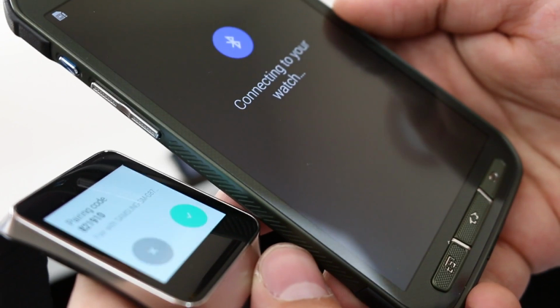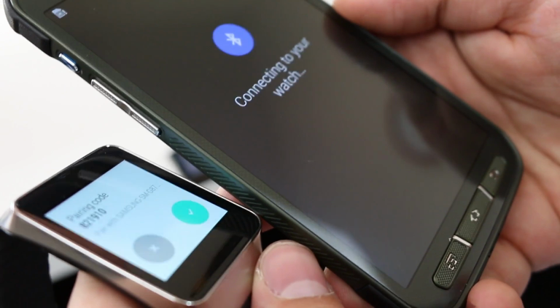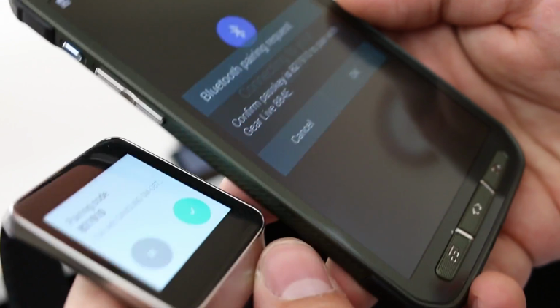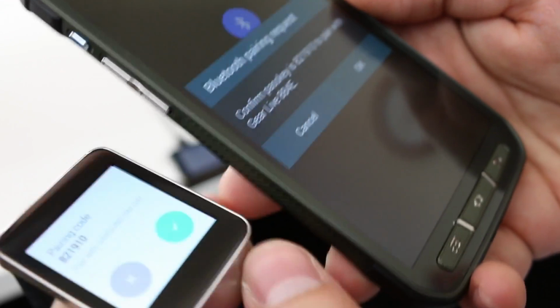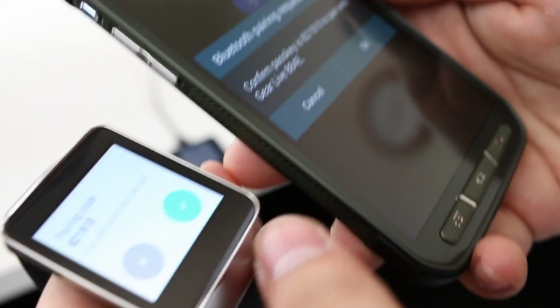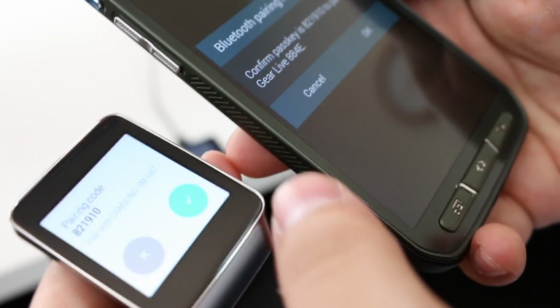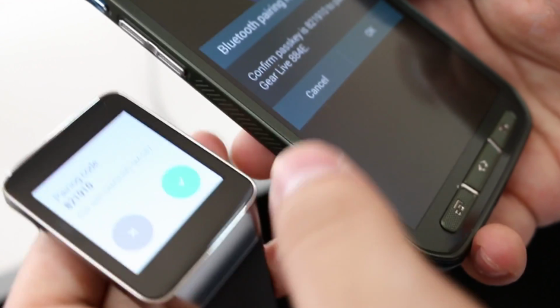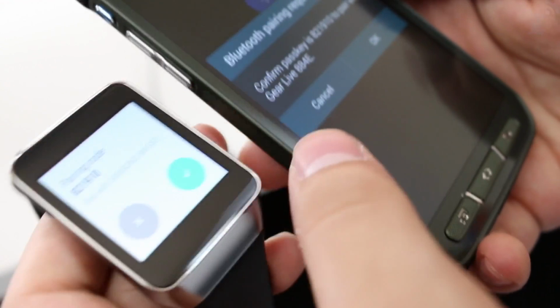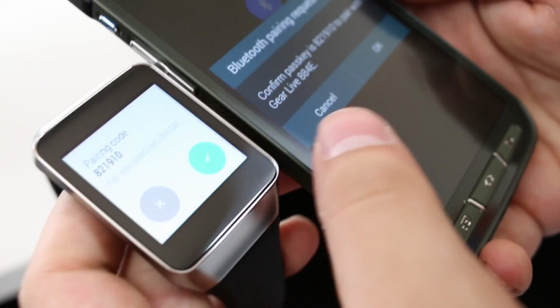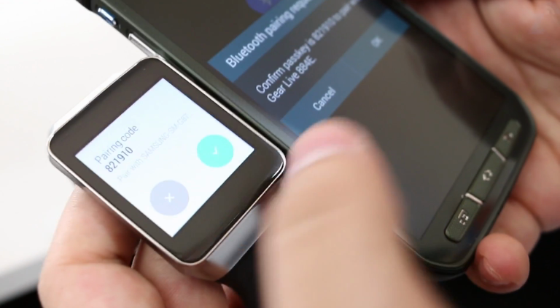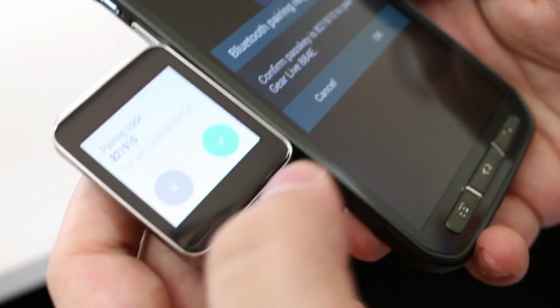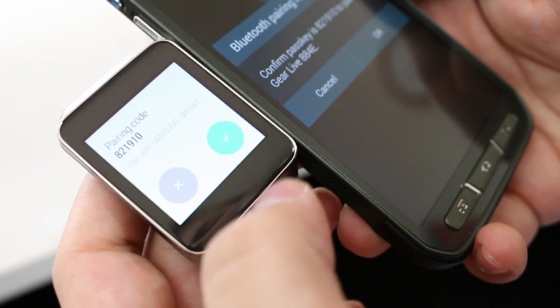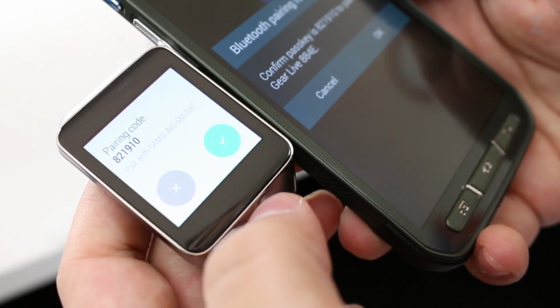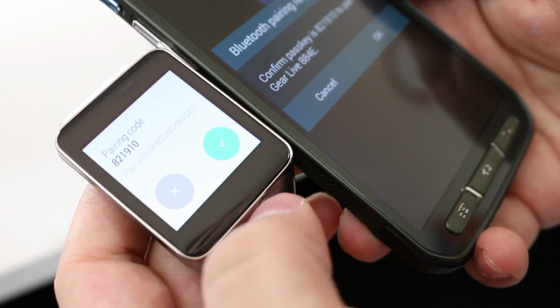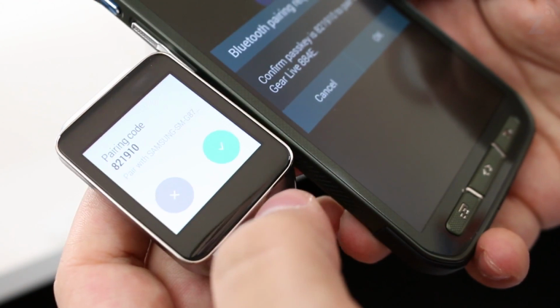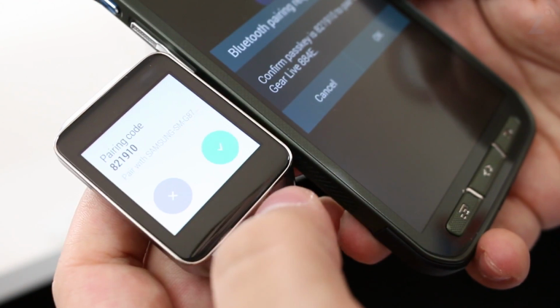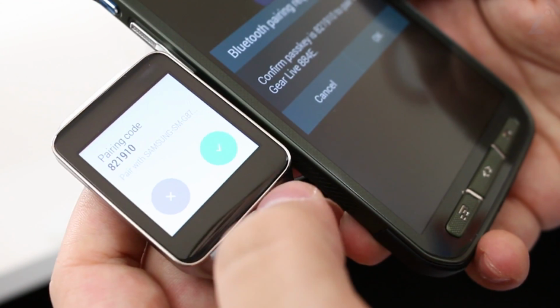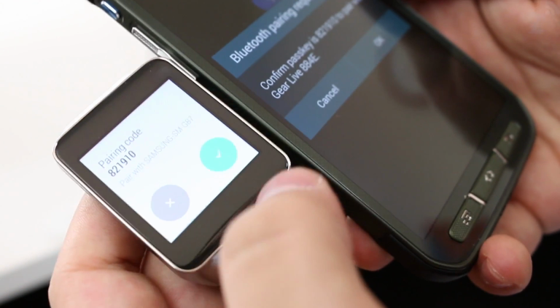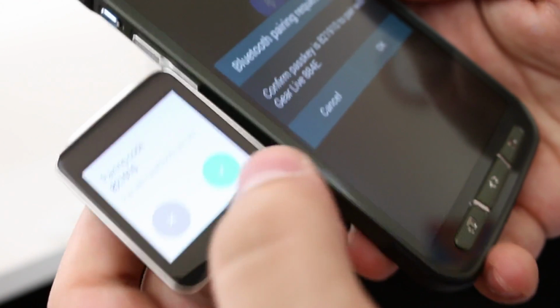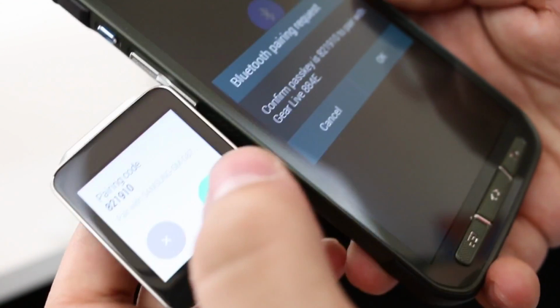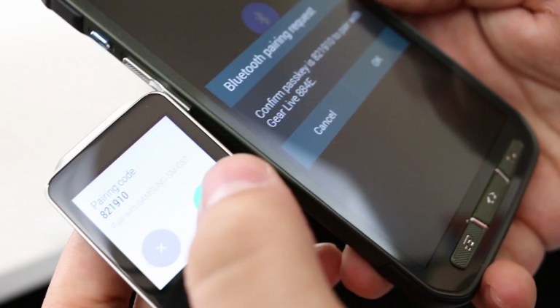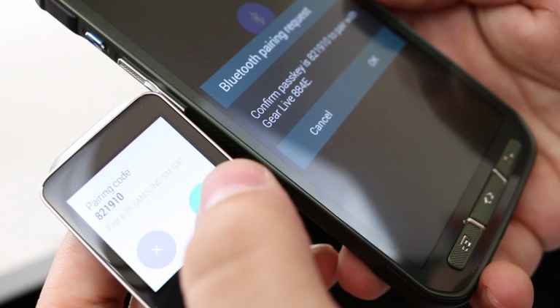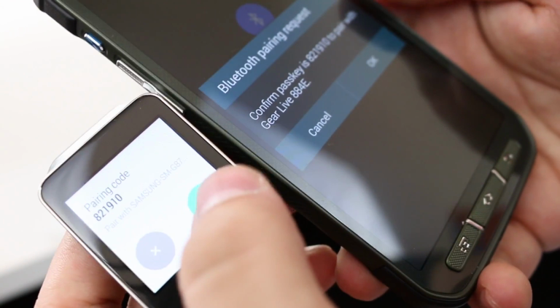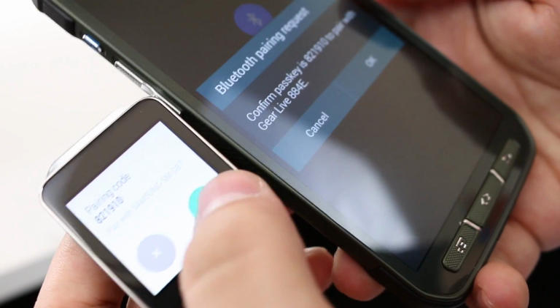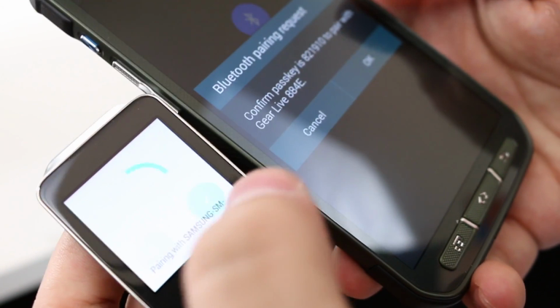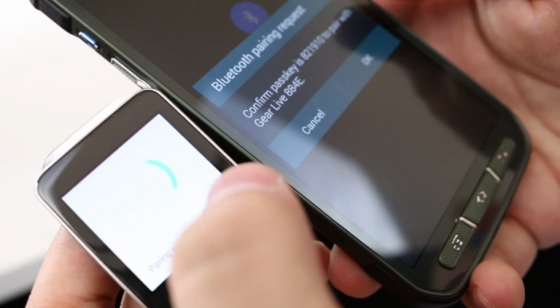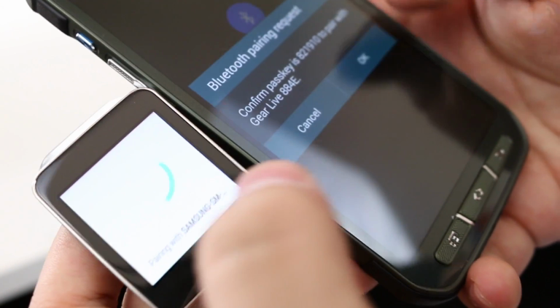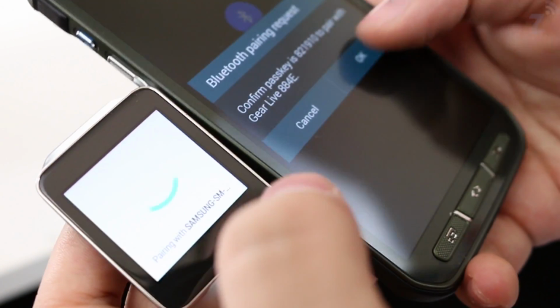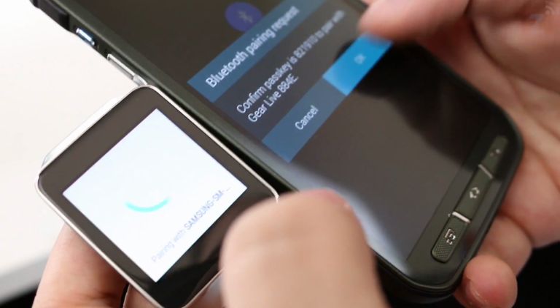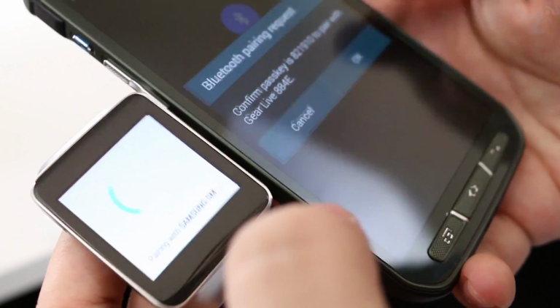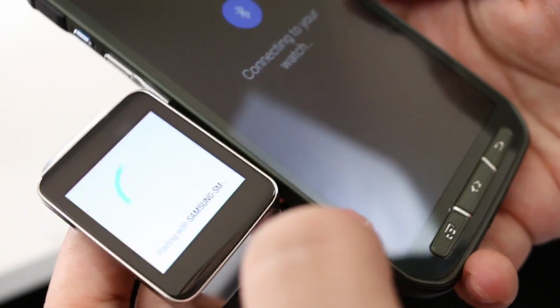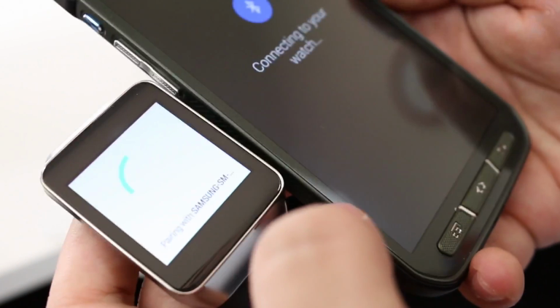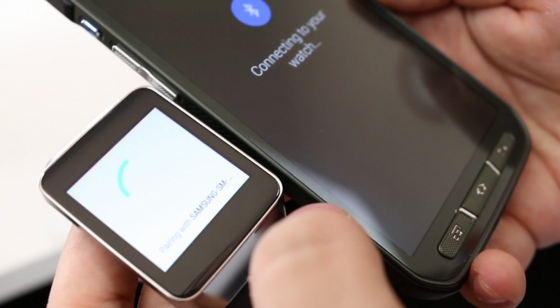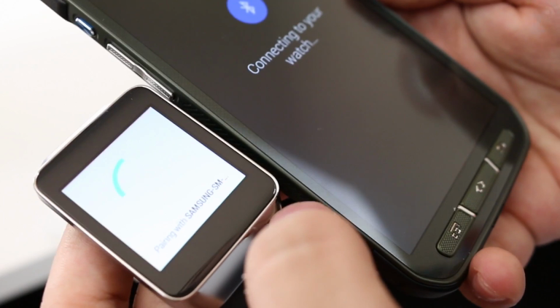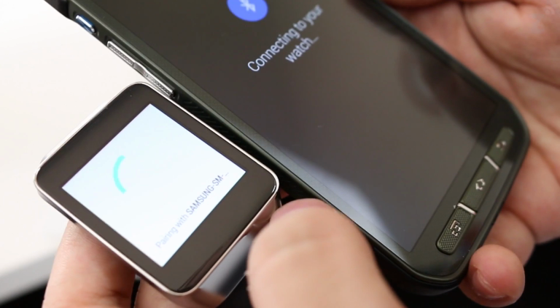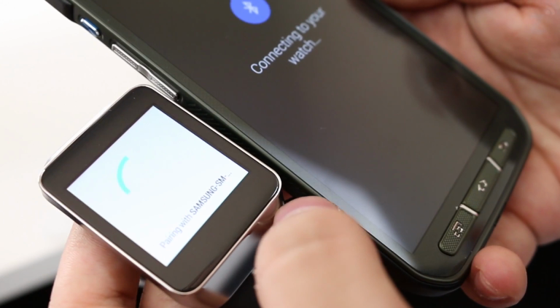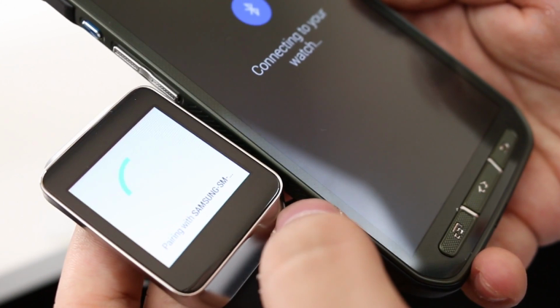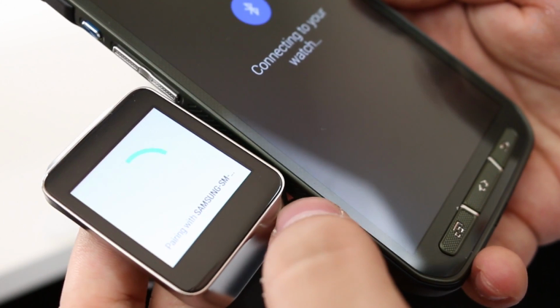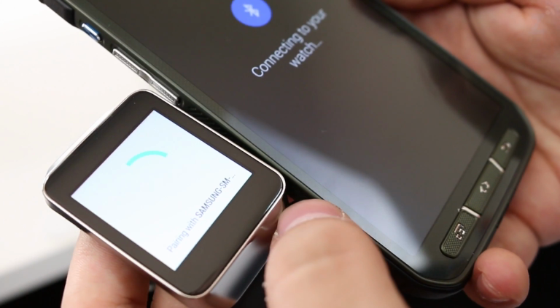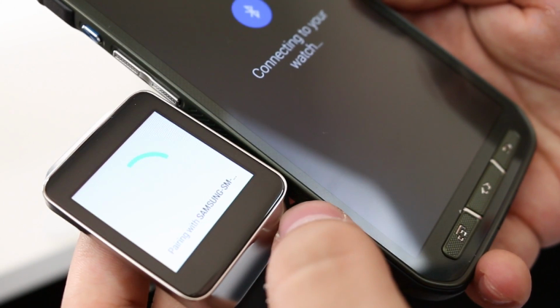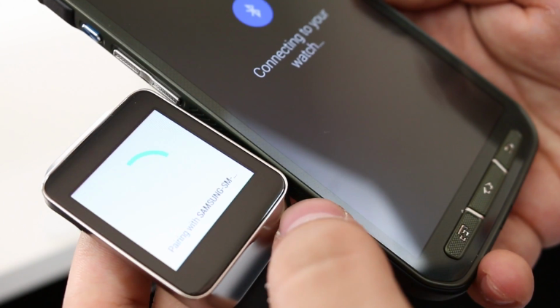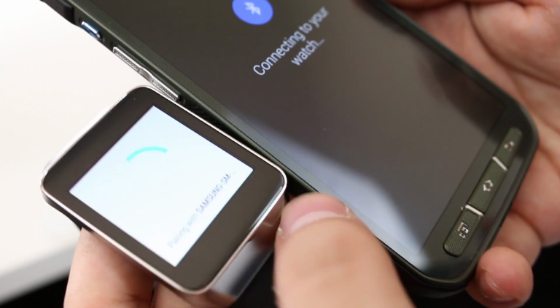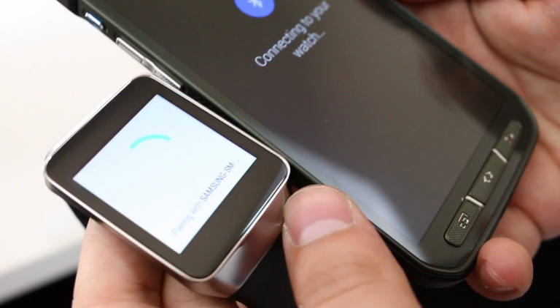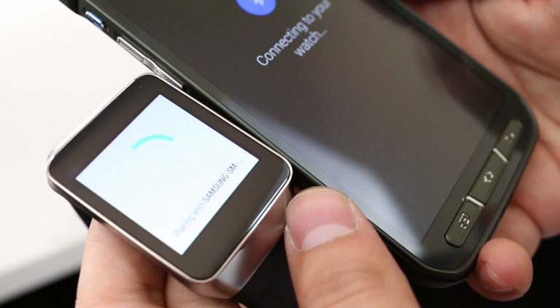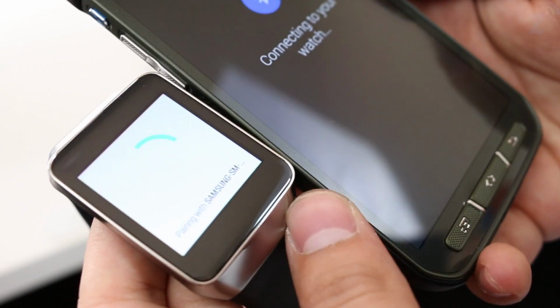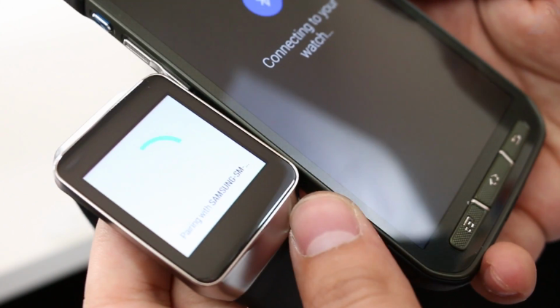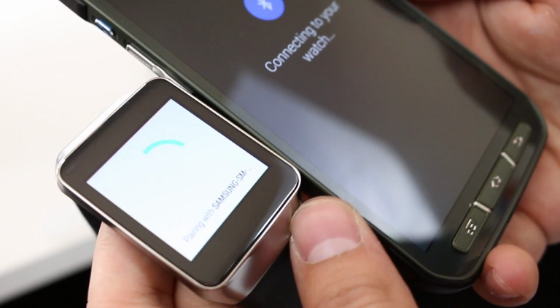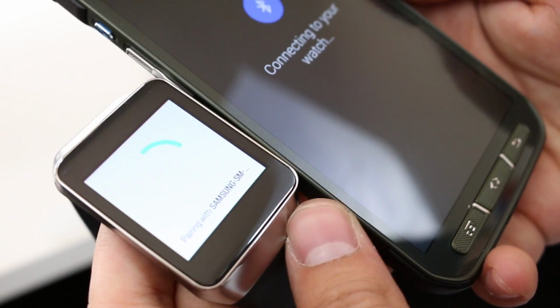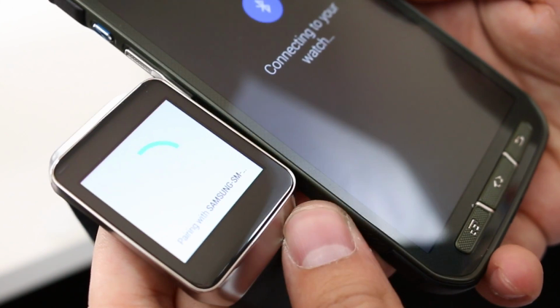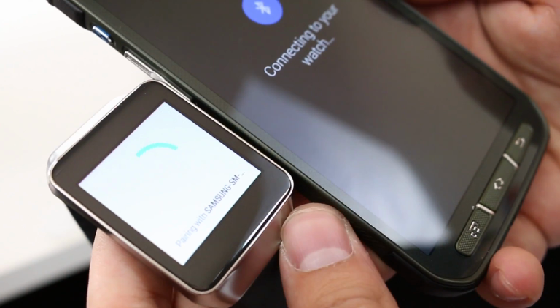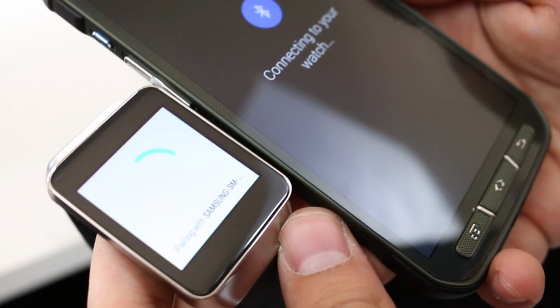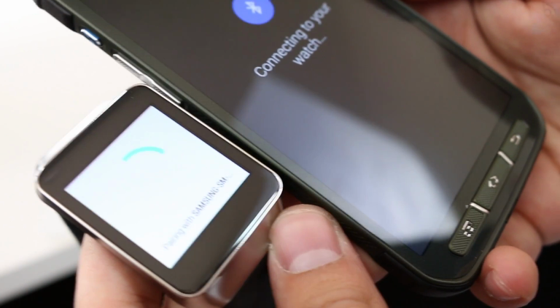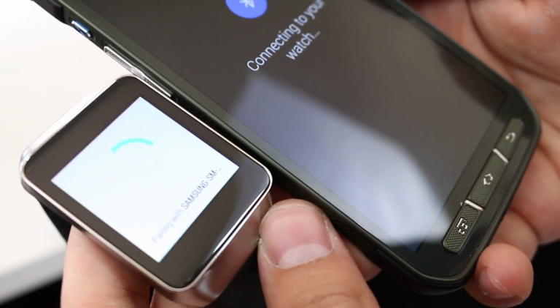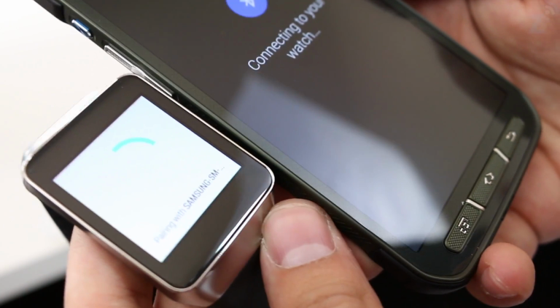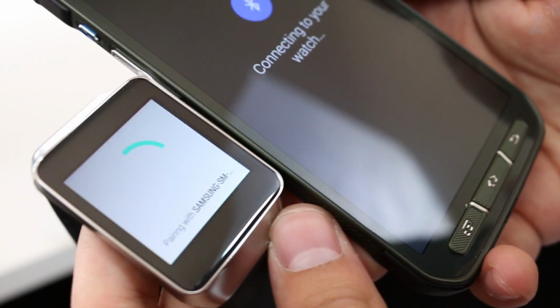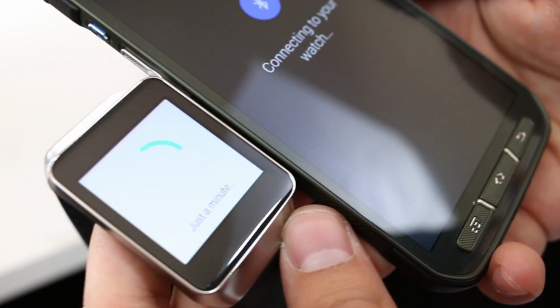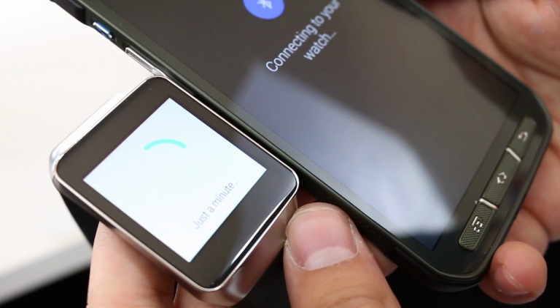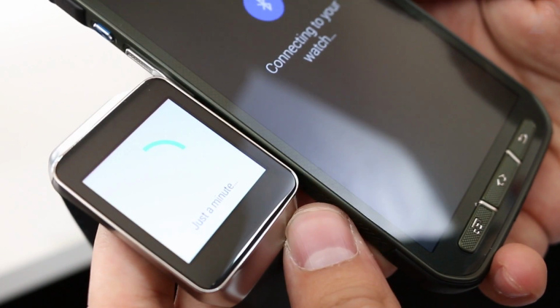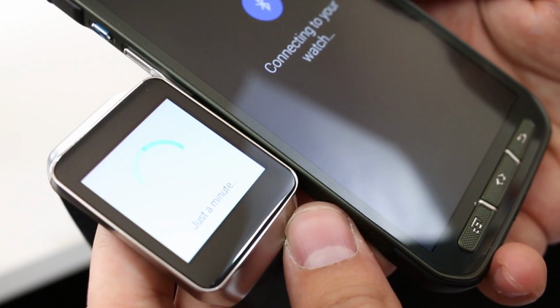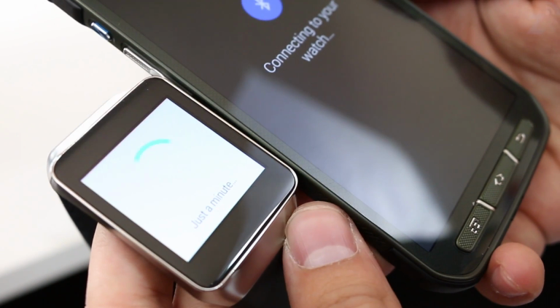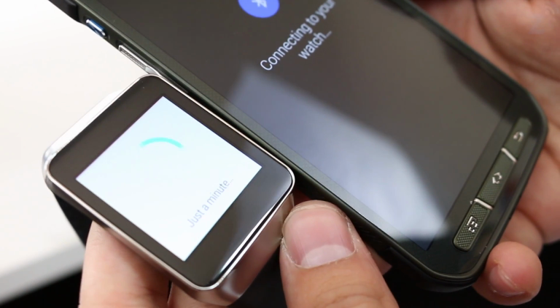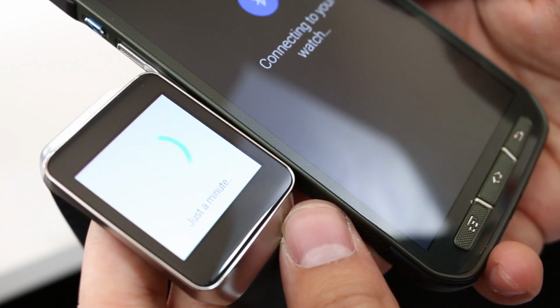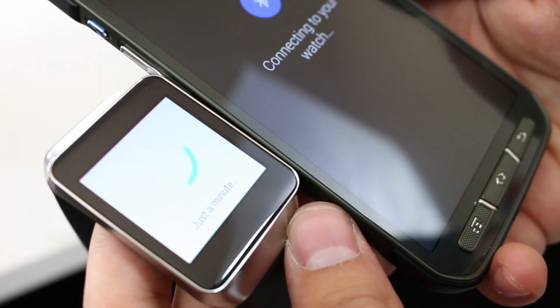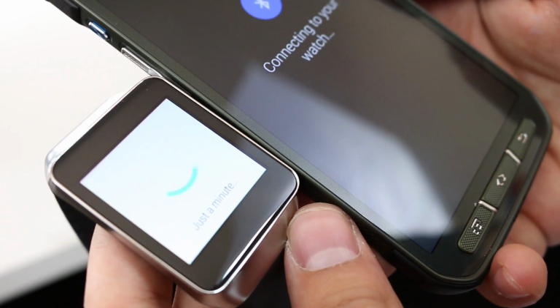We're going to click on the Gear Live here, and it's going to ask us to confirm the code on both devices, then go ahead and directly connect to the watch.